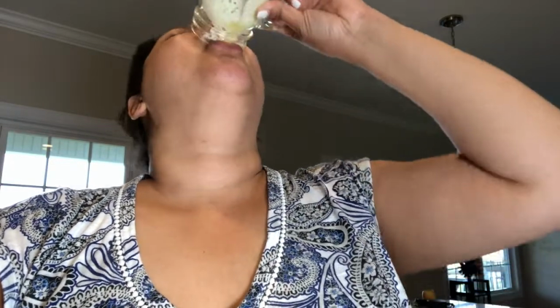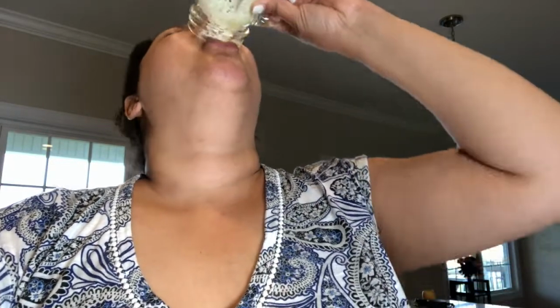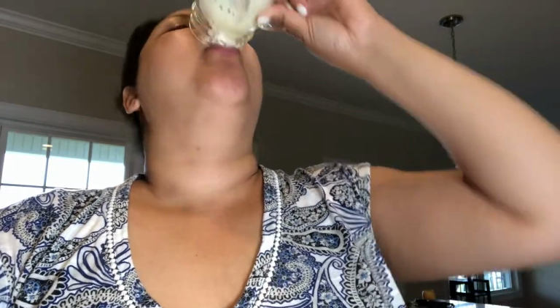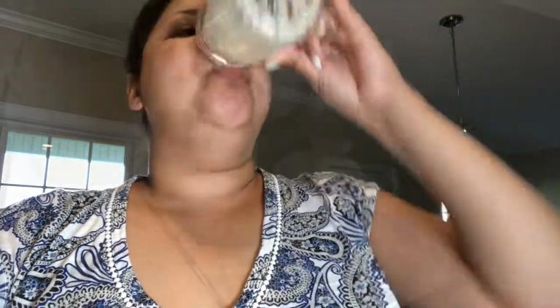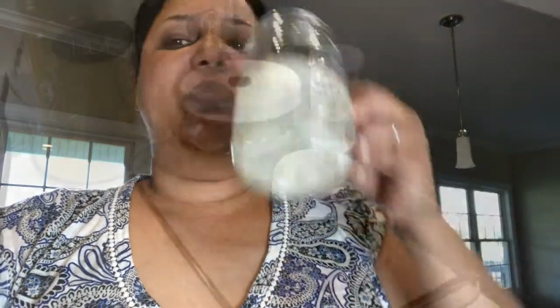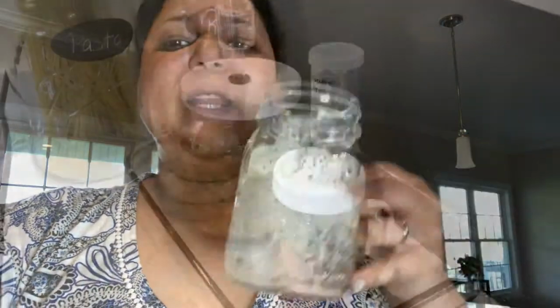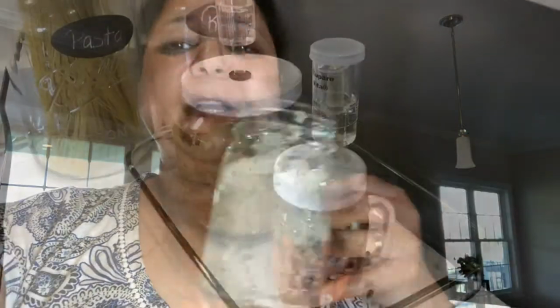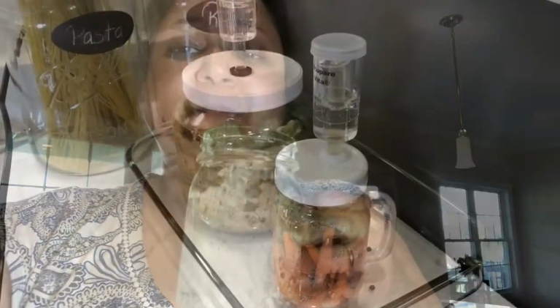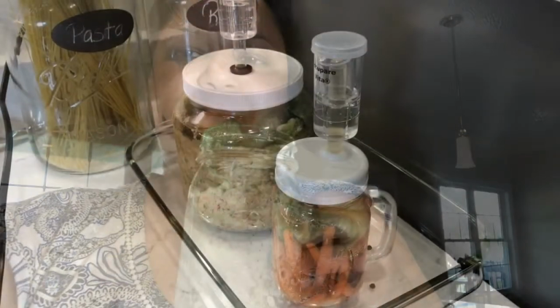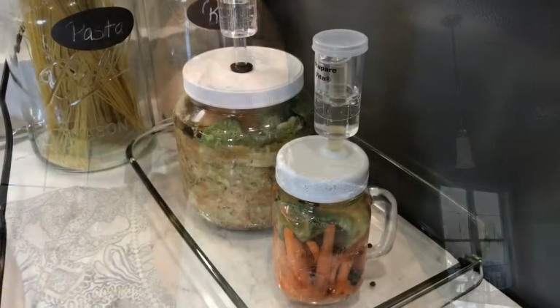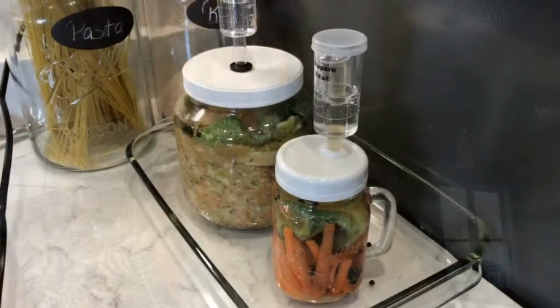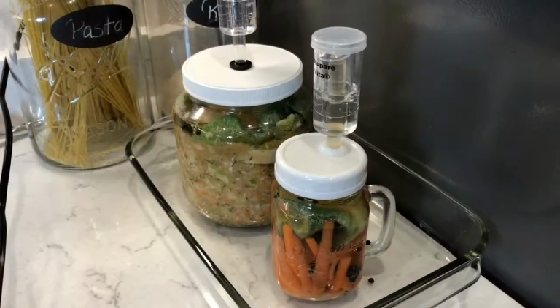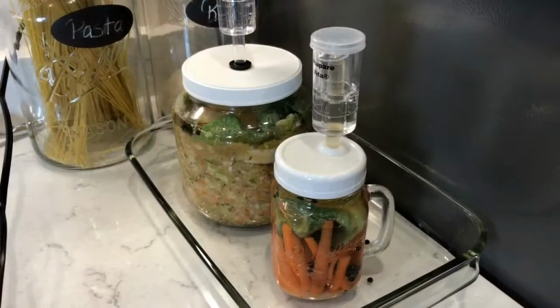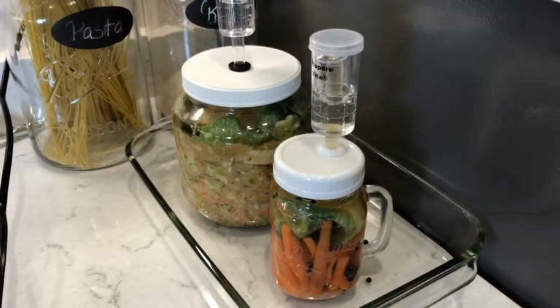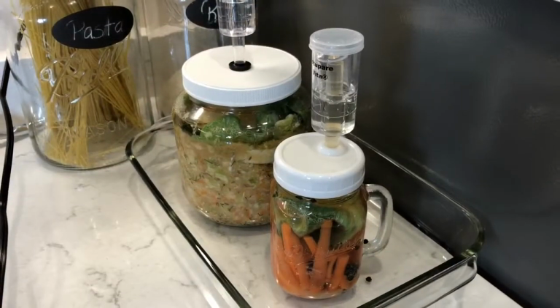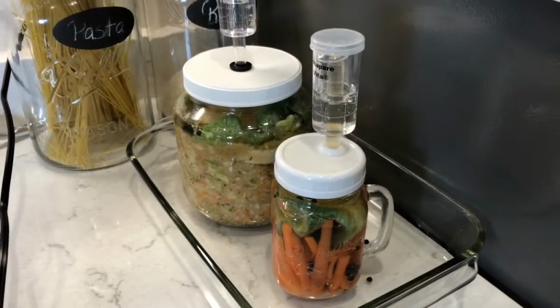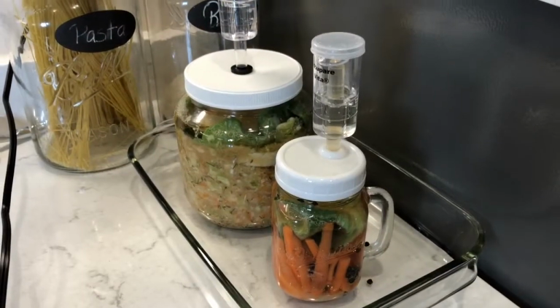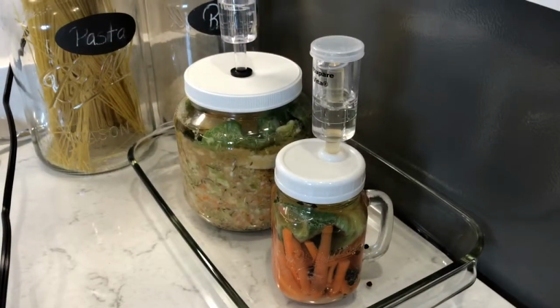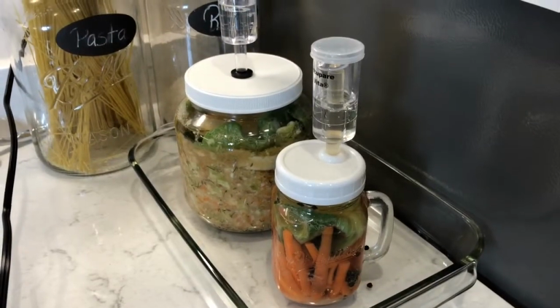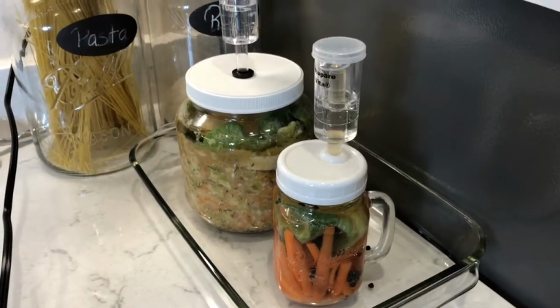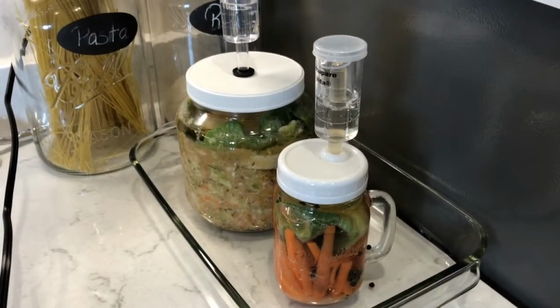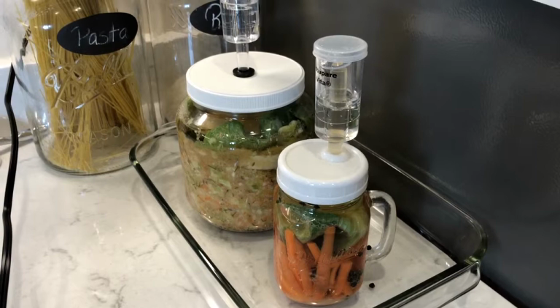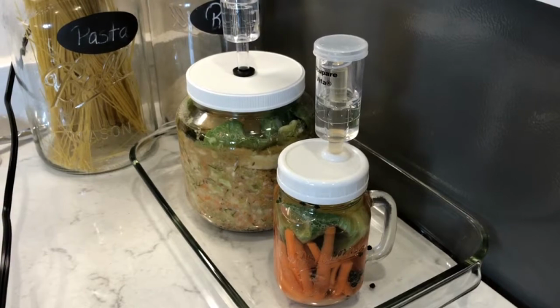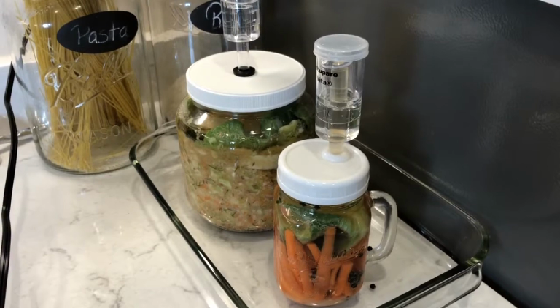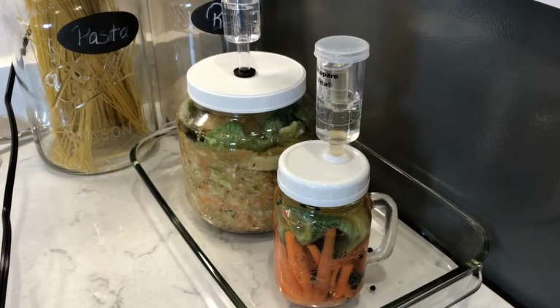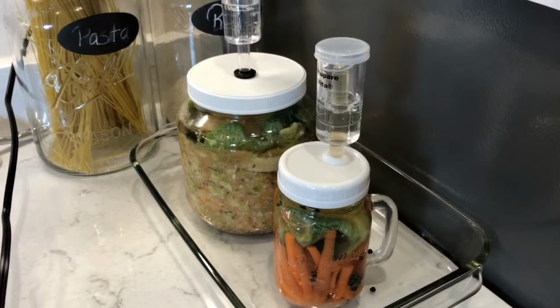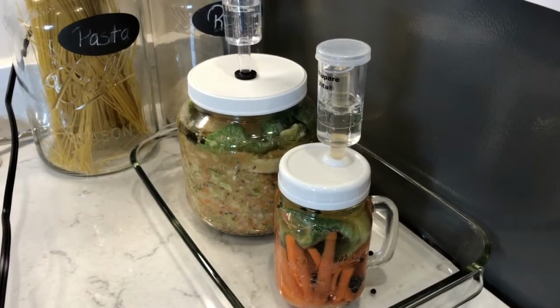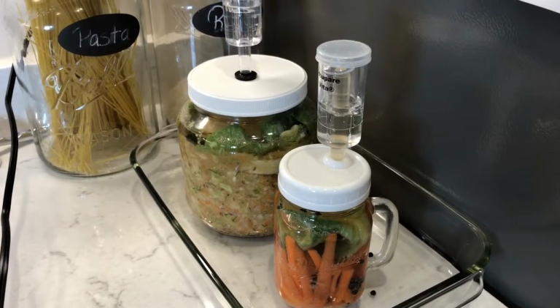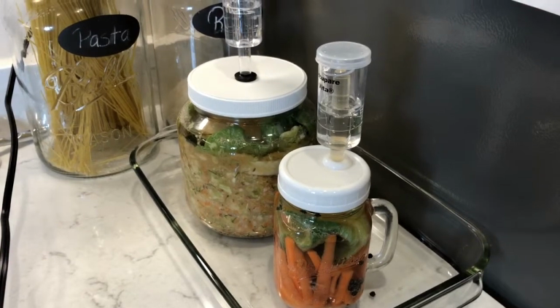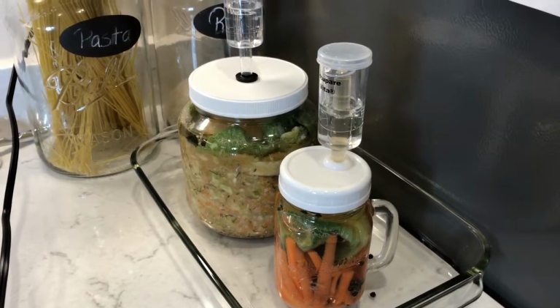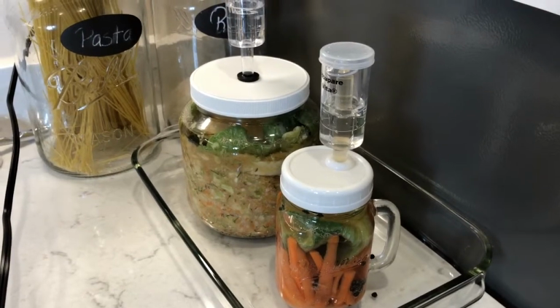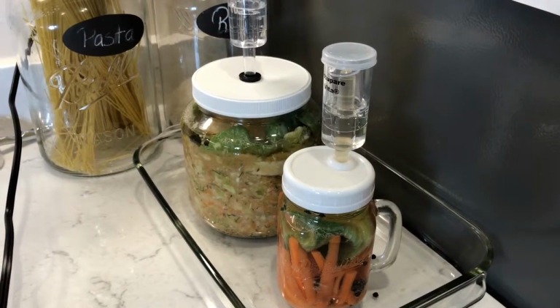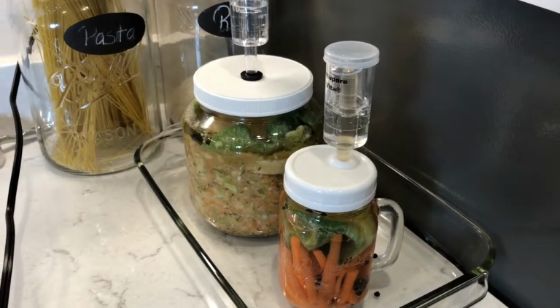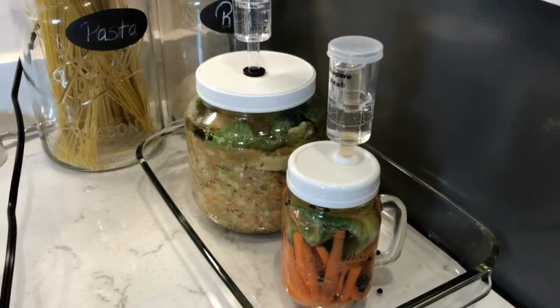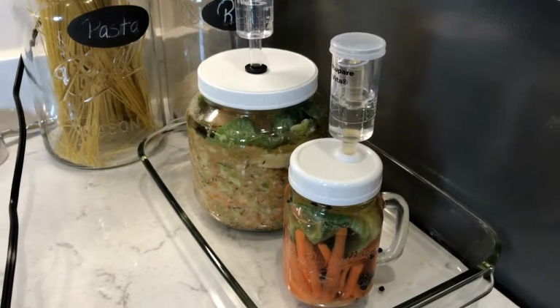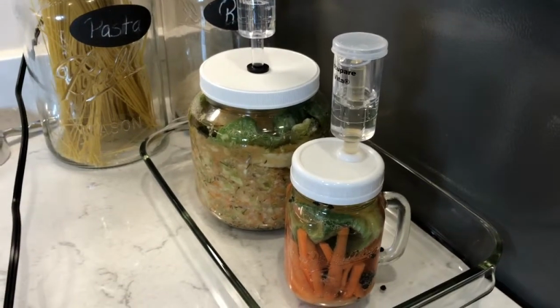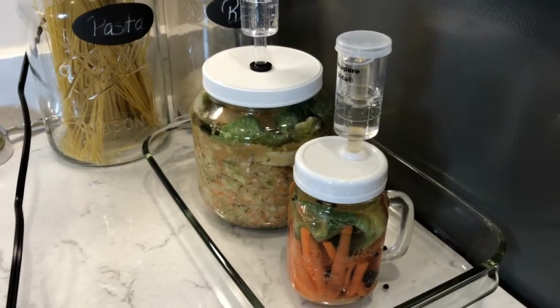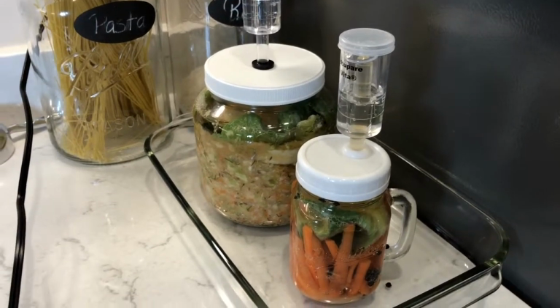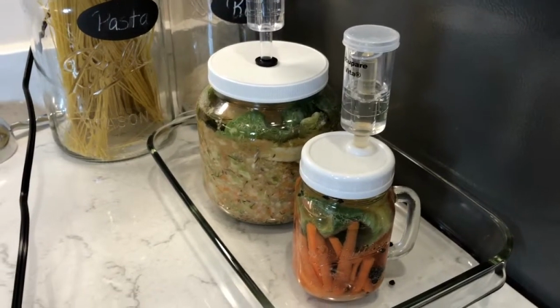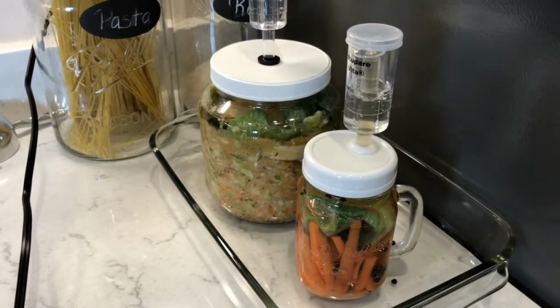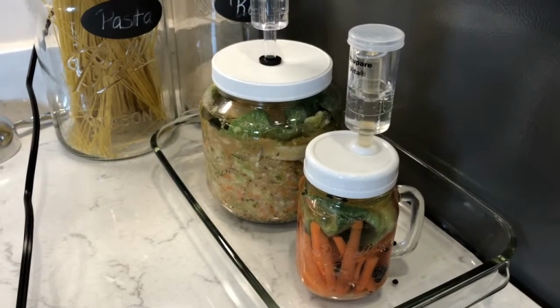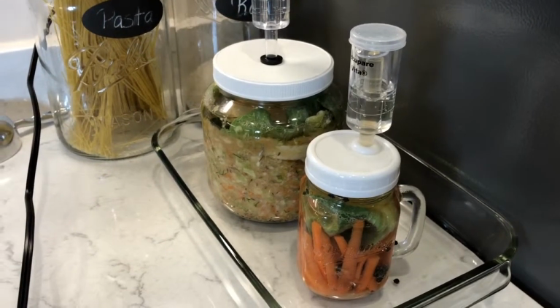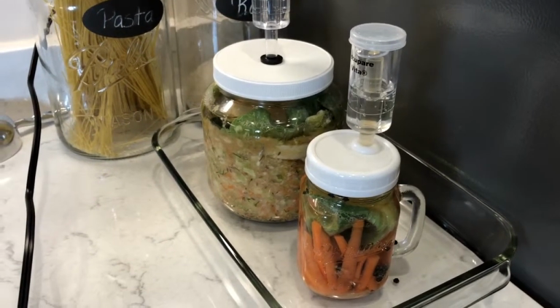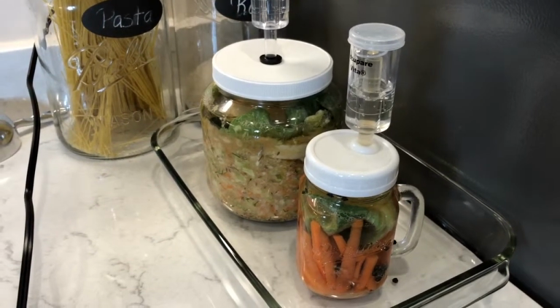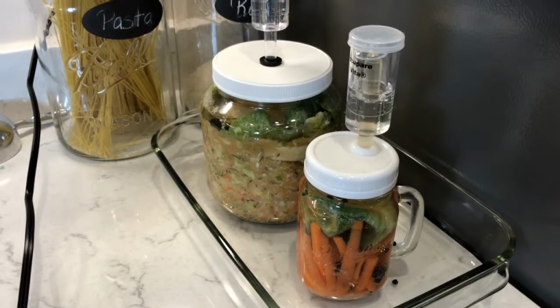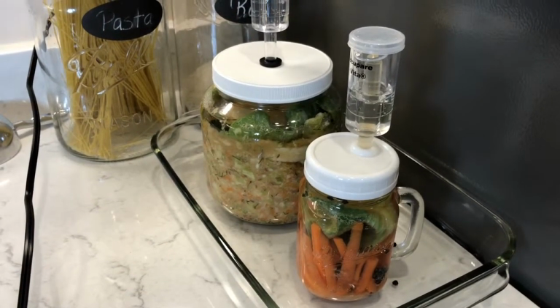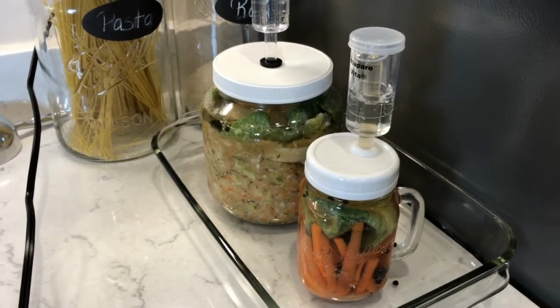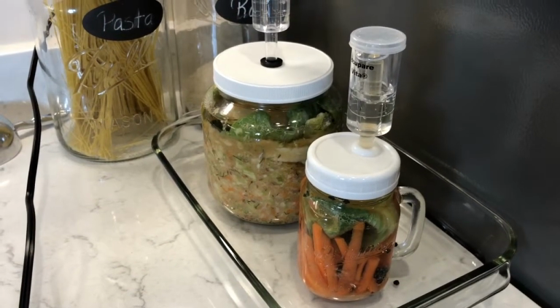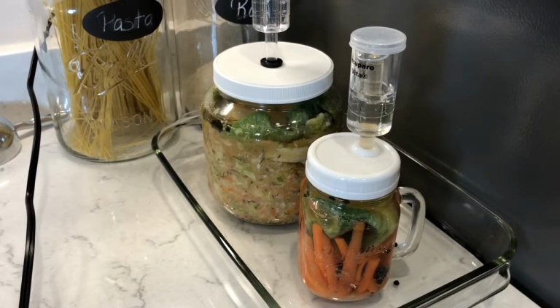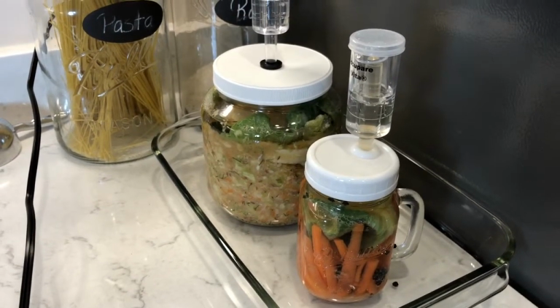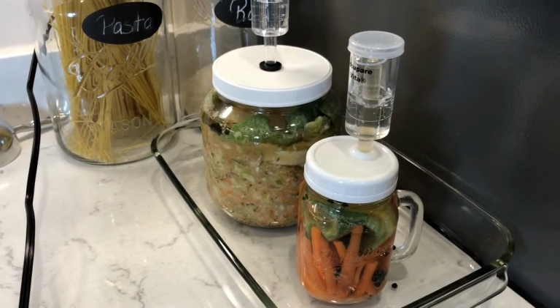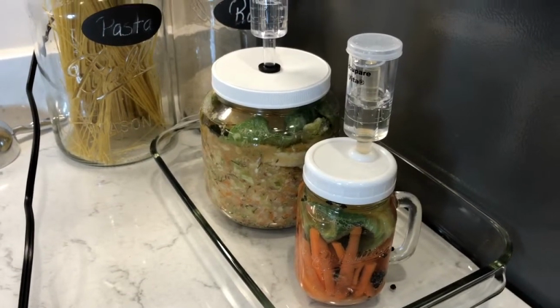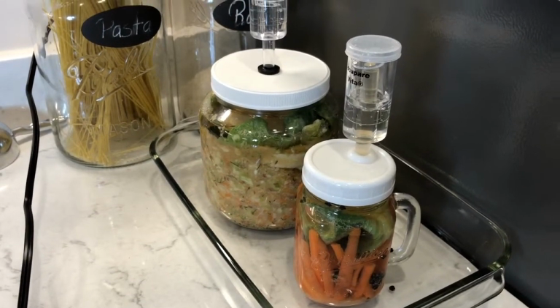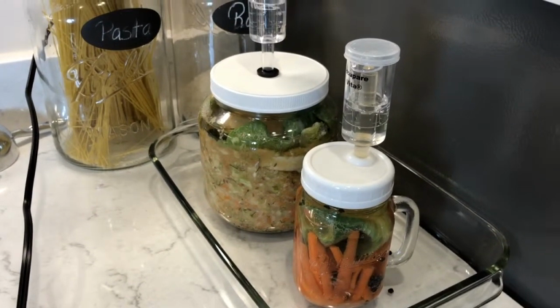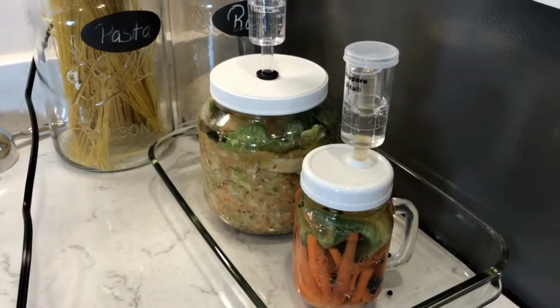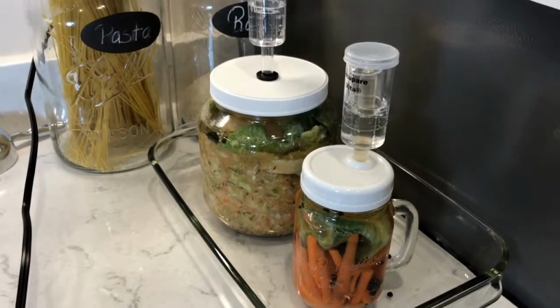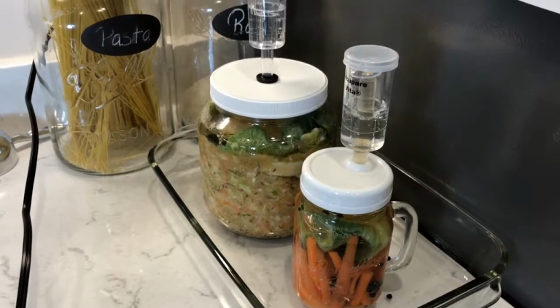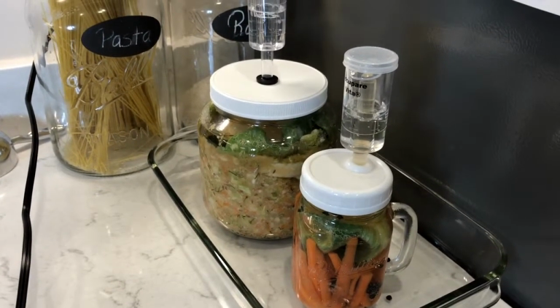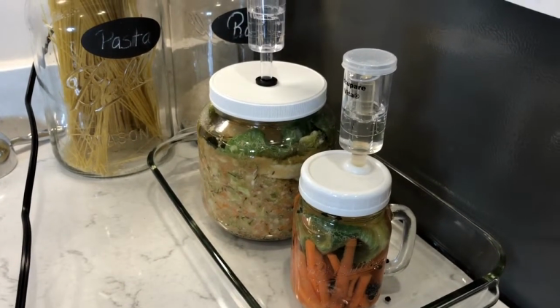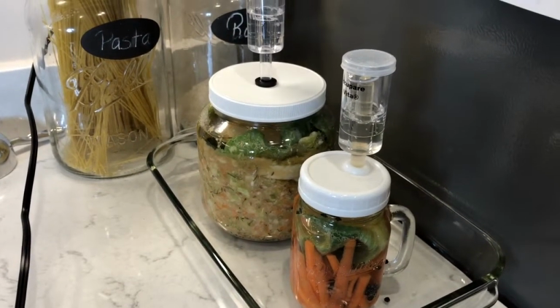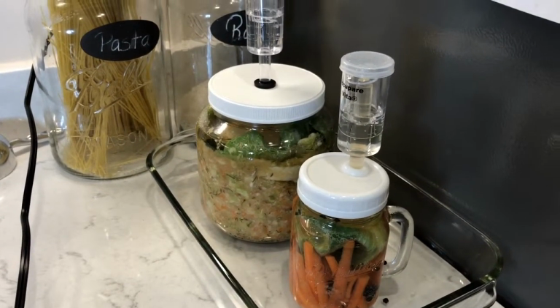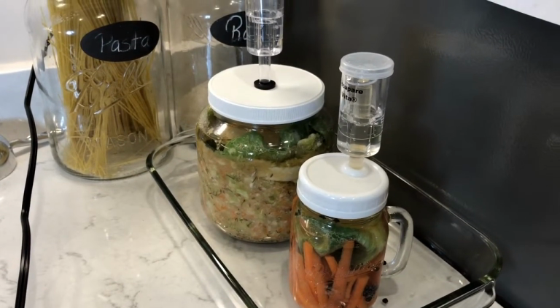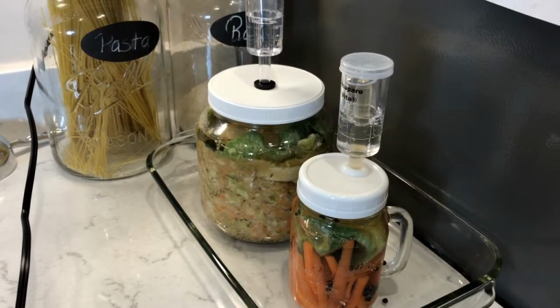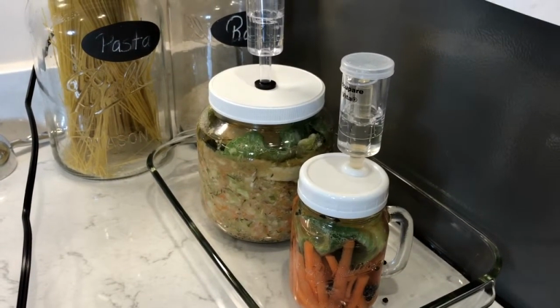This is the fermentation I have going on — carrots and sauerkraut that I mentioned. They started on Sunday, so that's how it's looking.